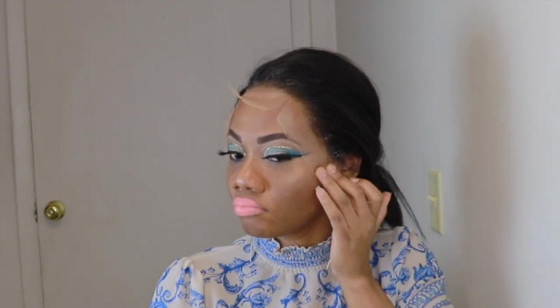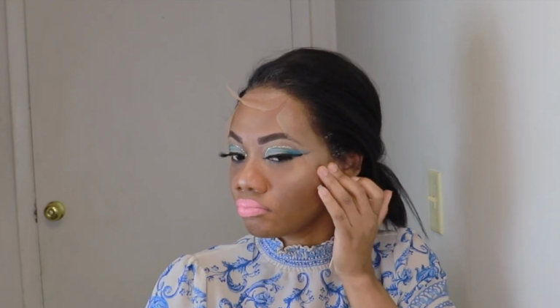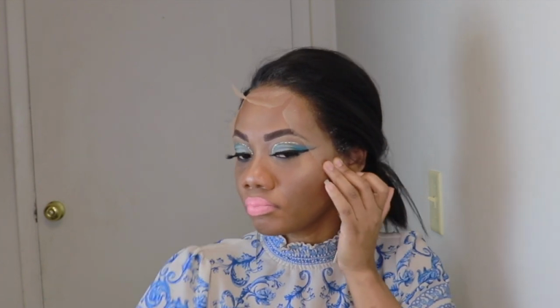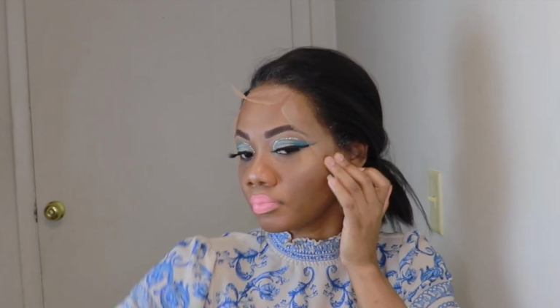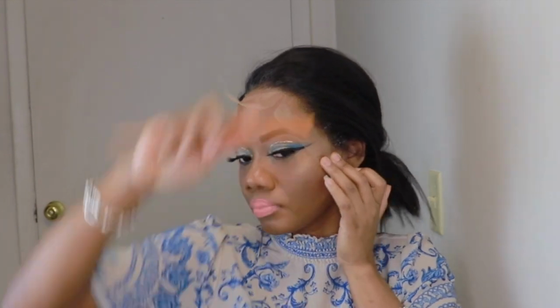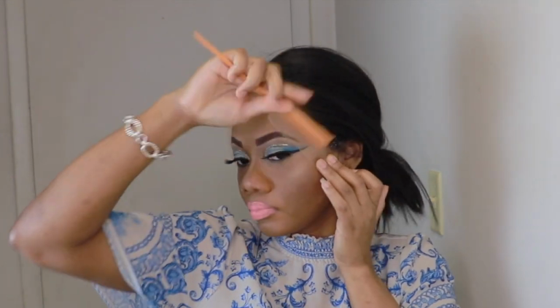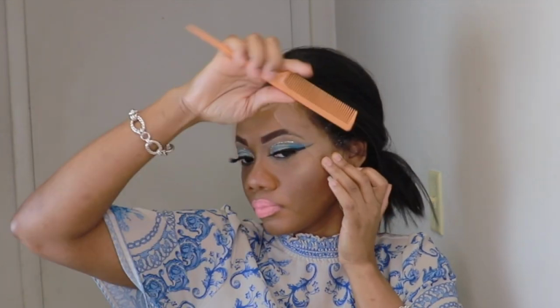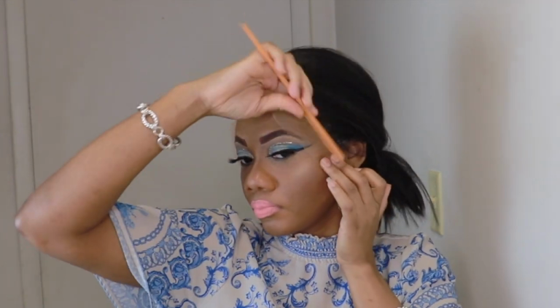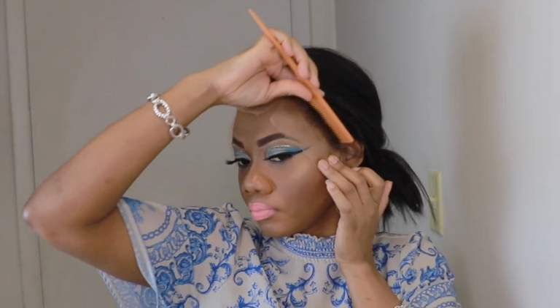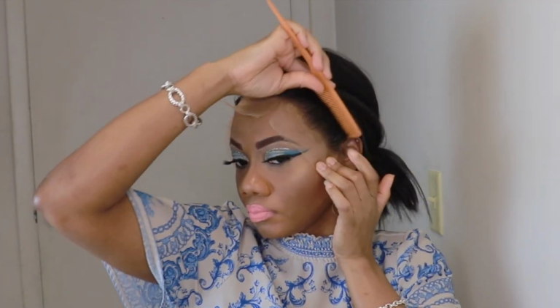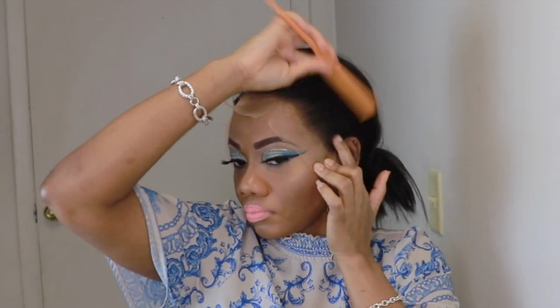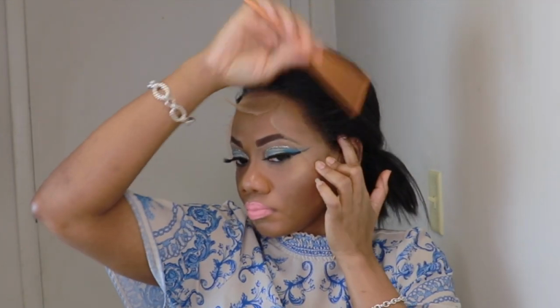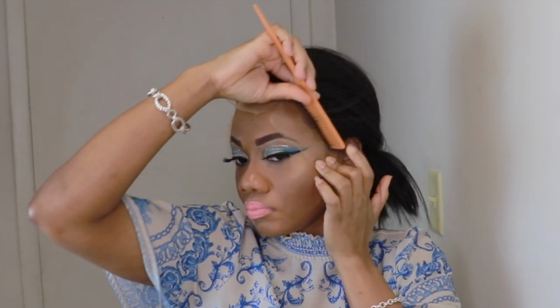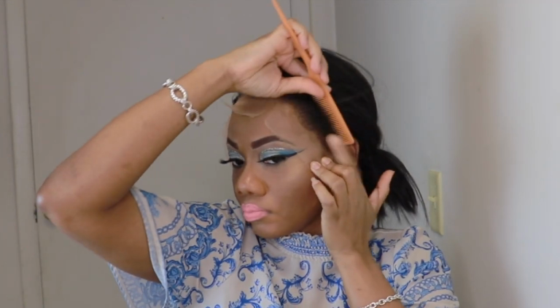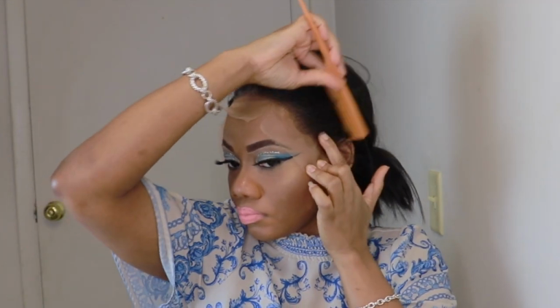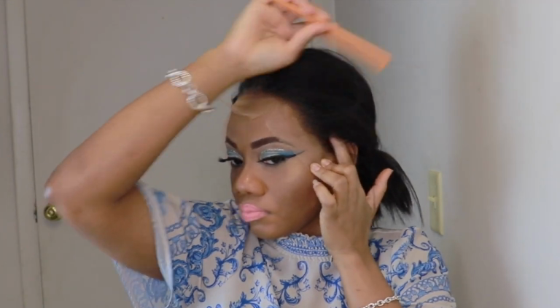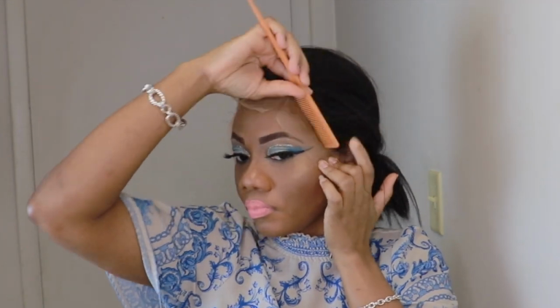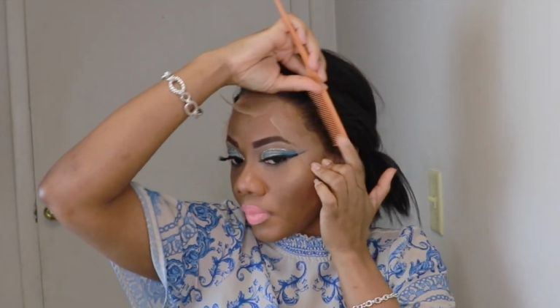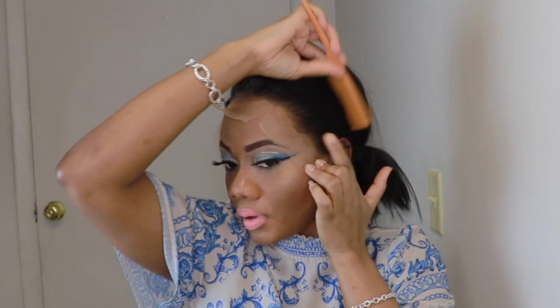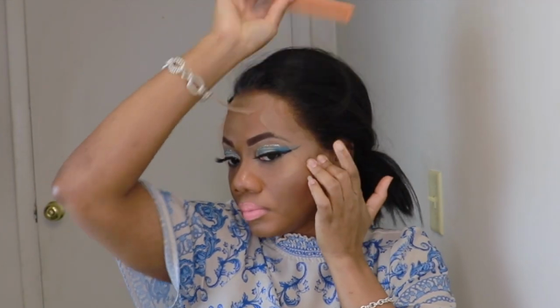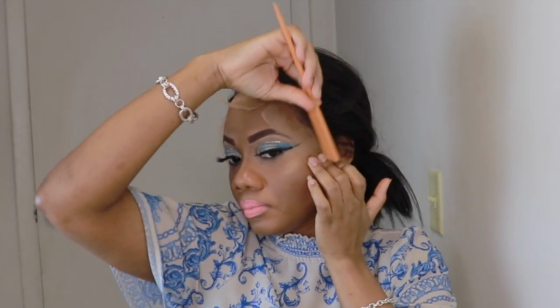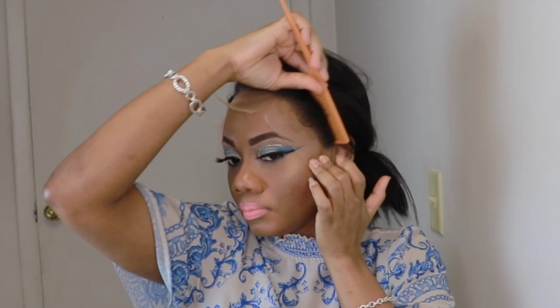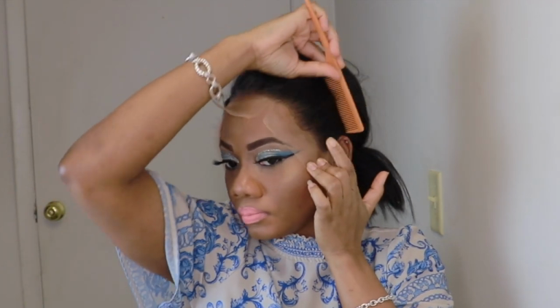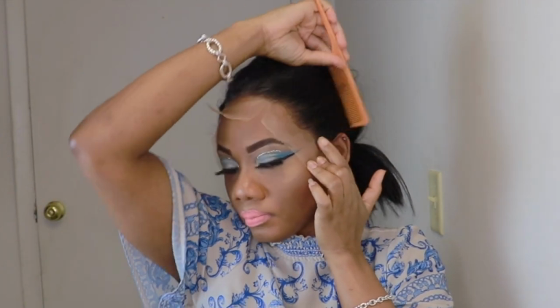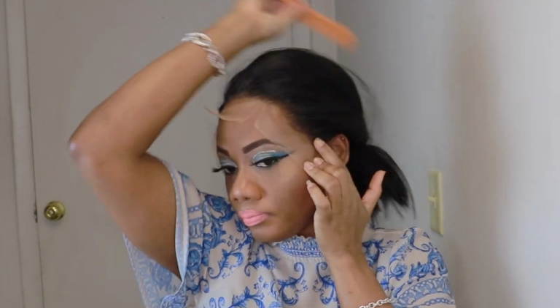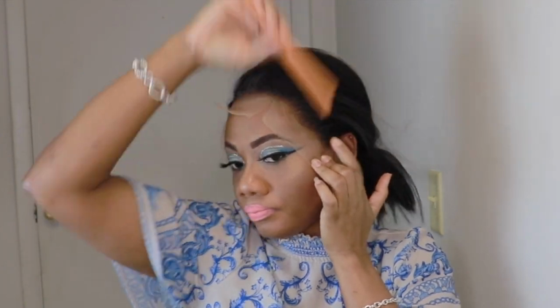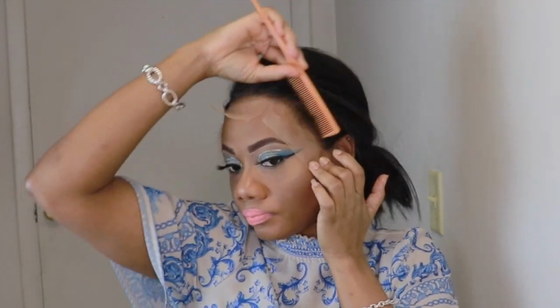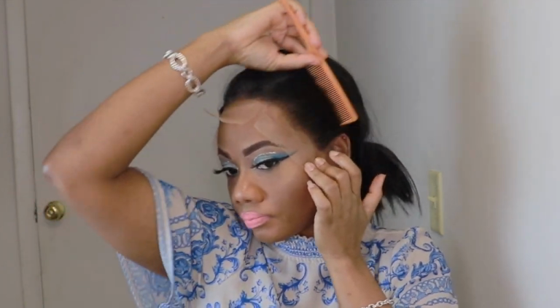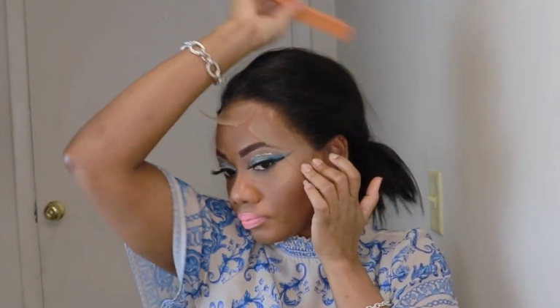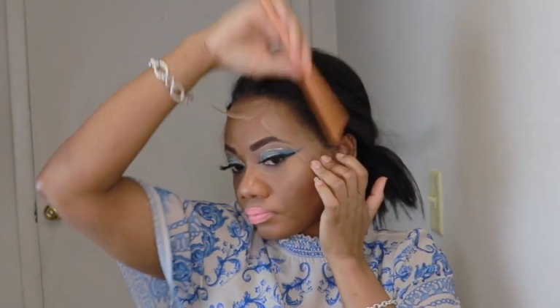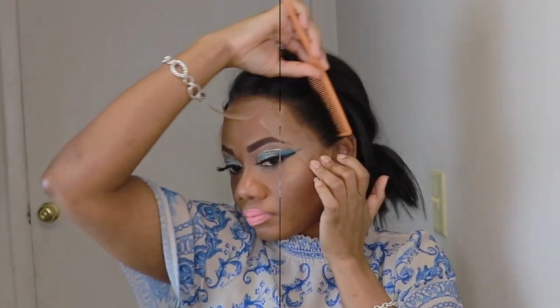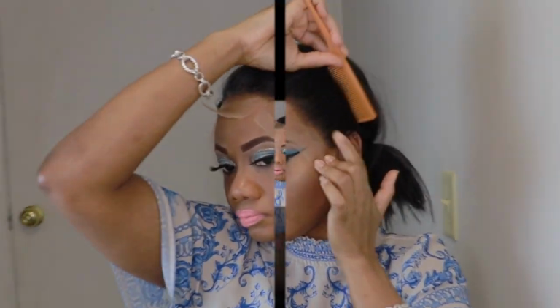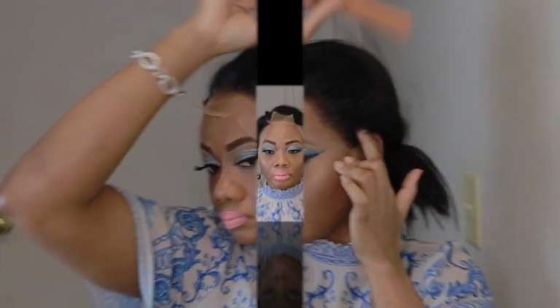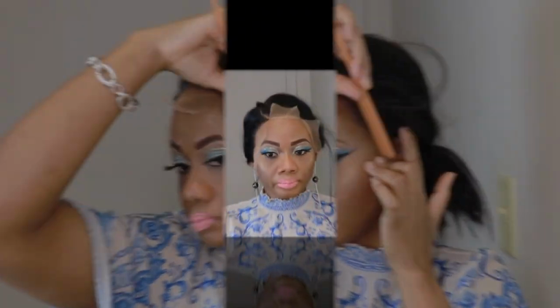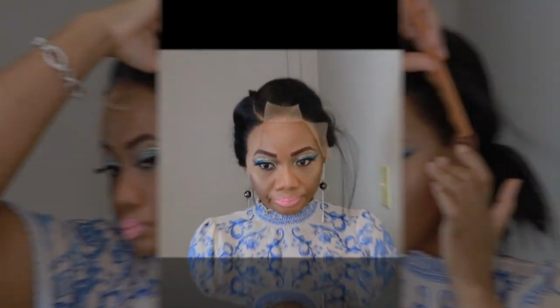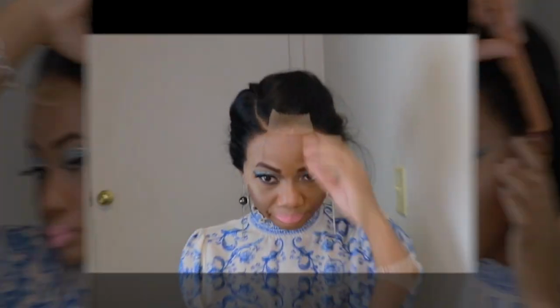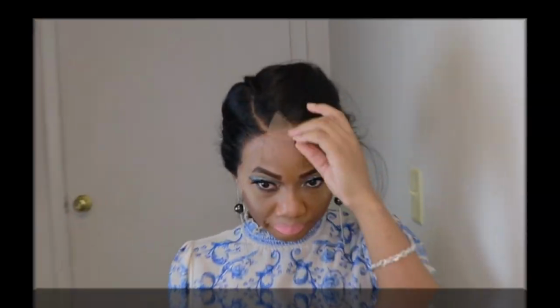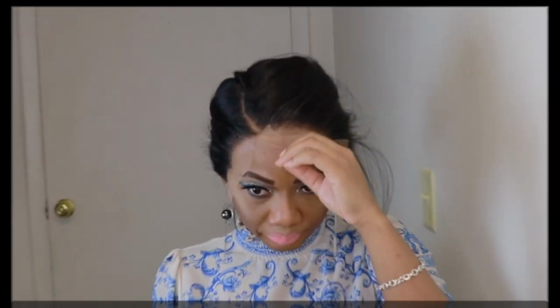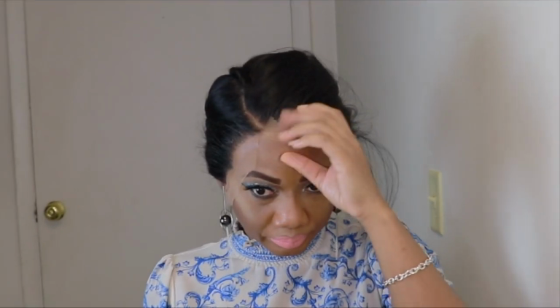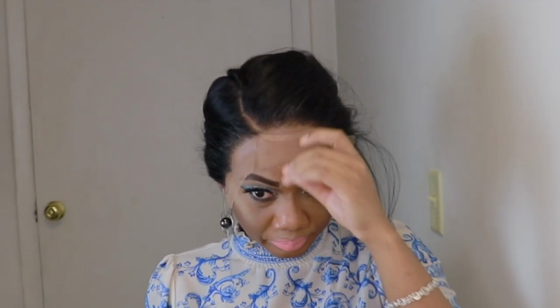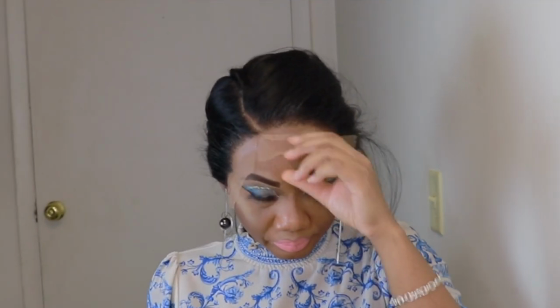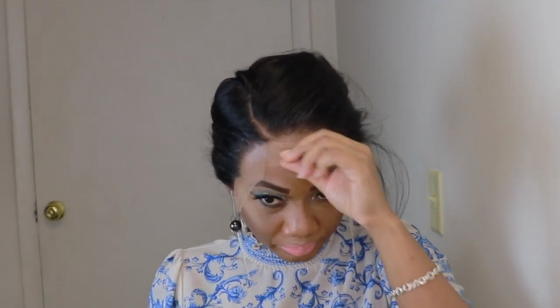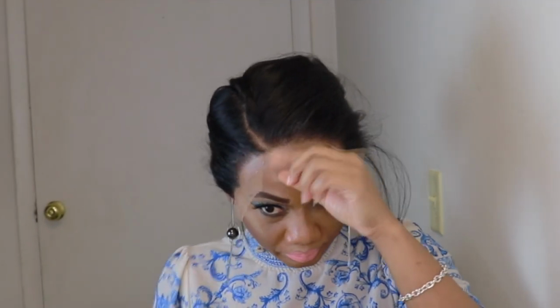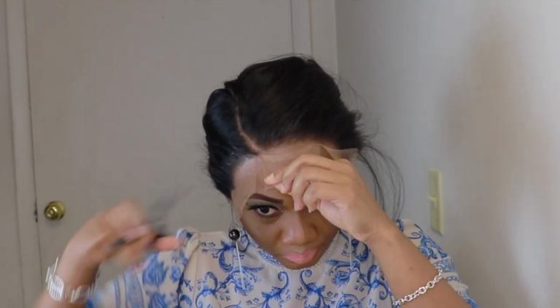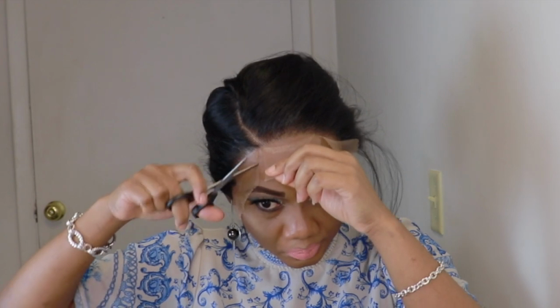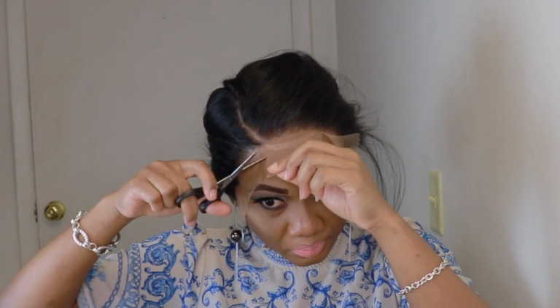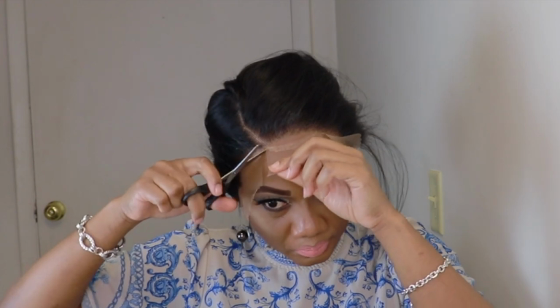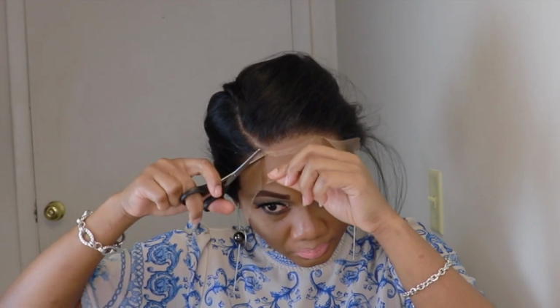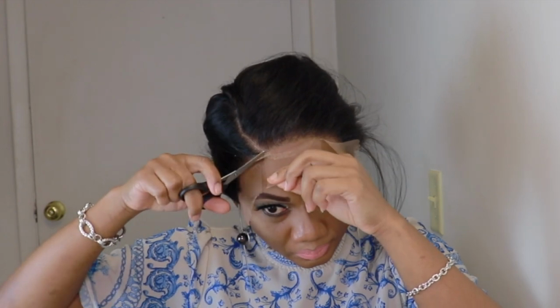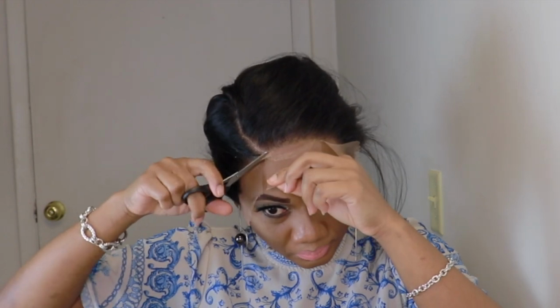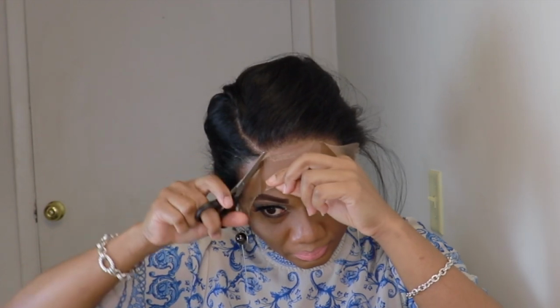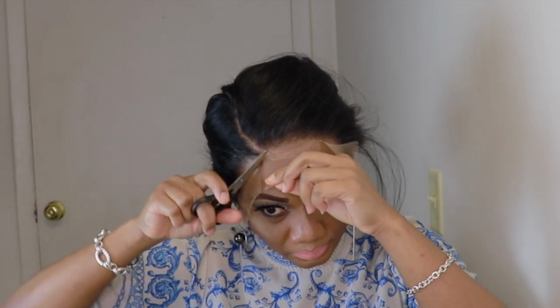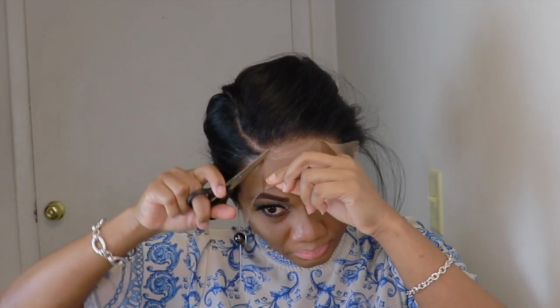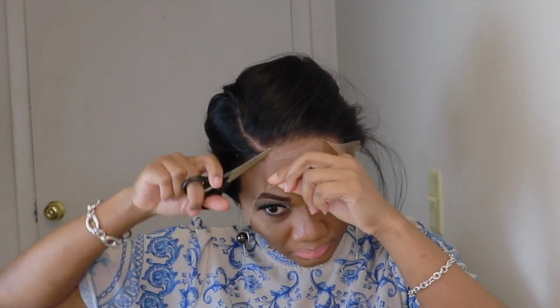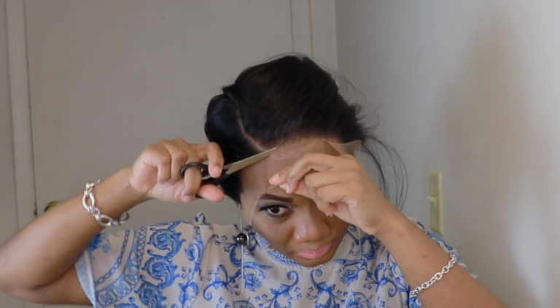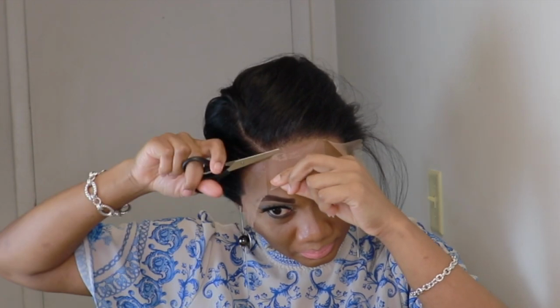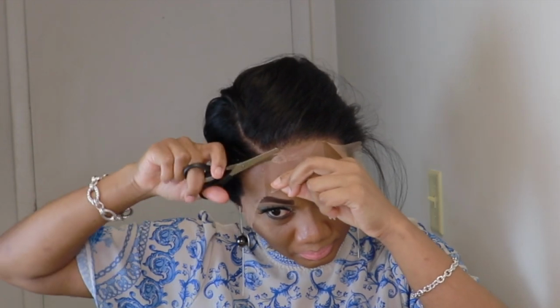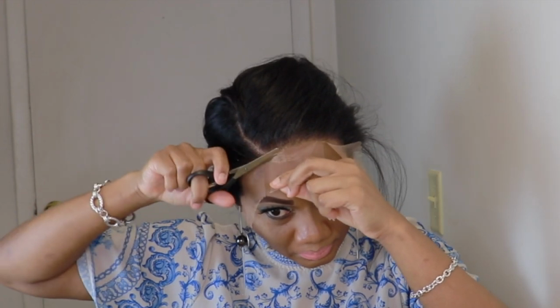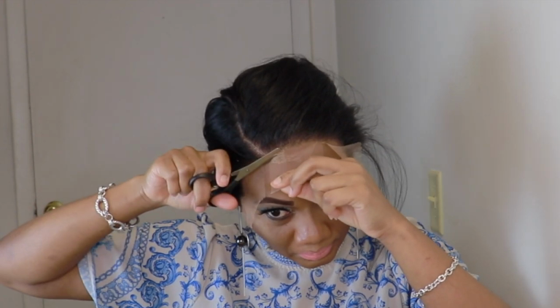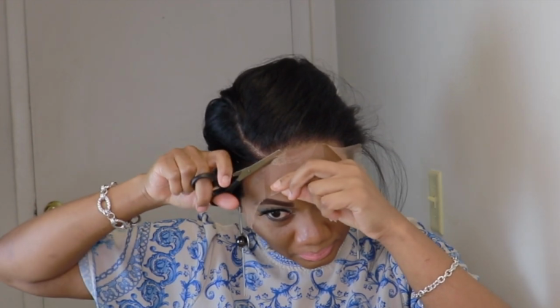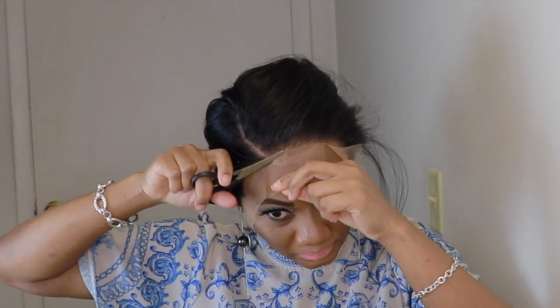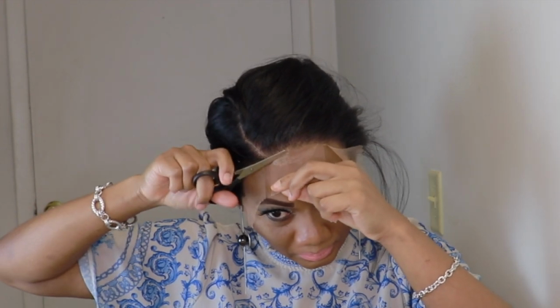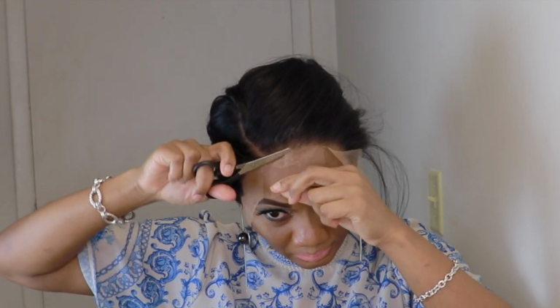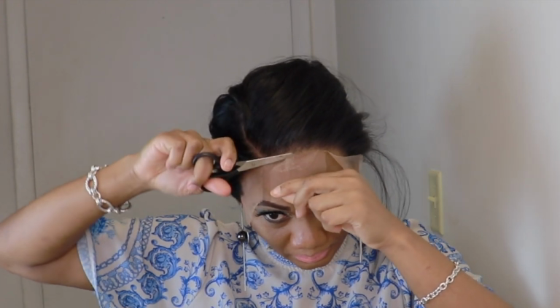Now that I'm finished laying the lace, I'll go right in and cut the lace.